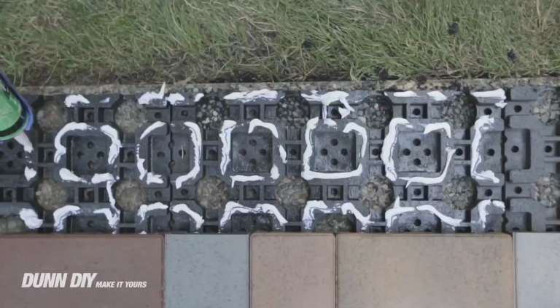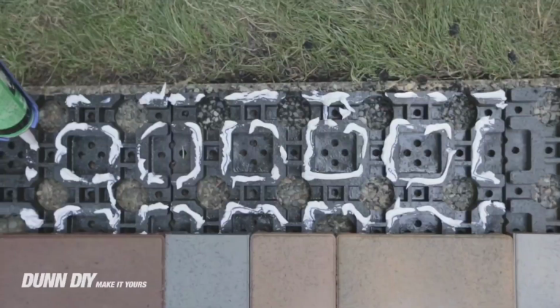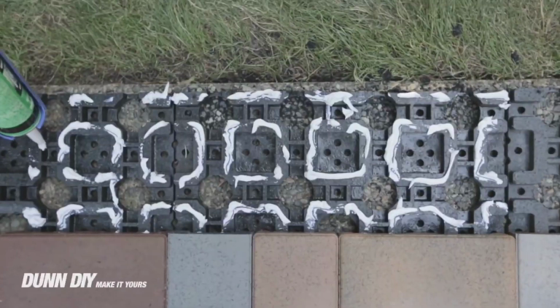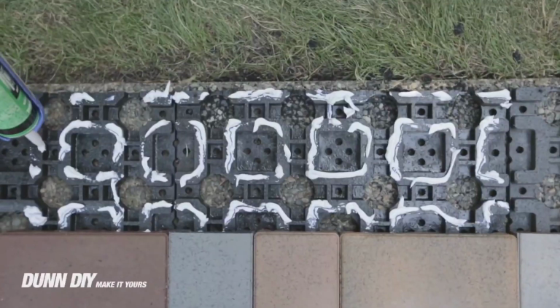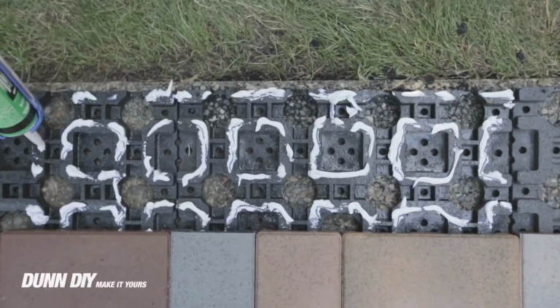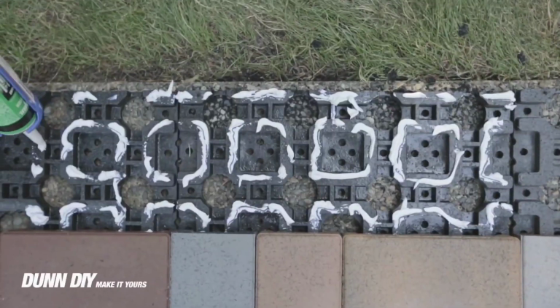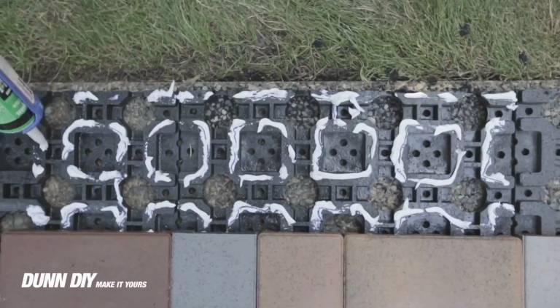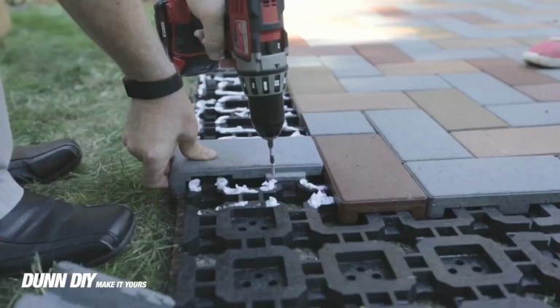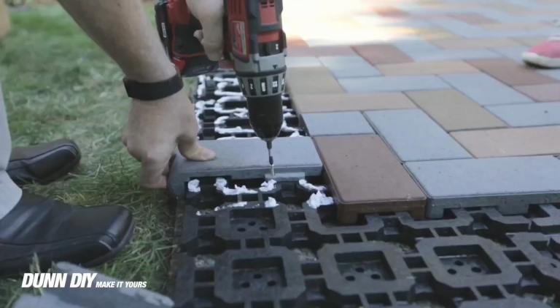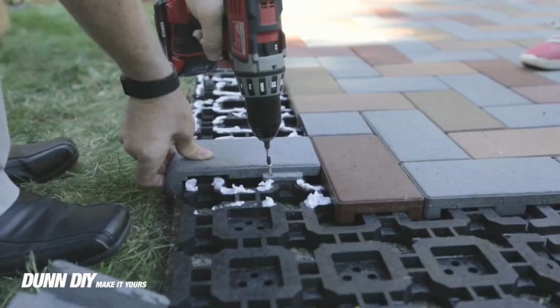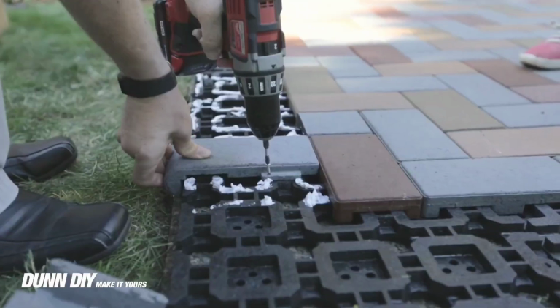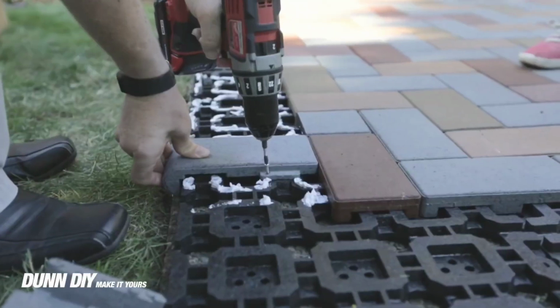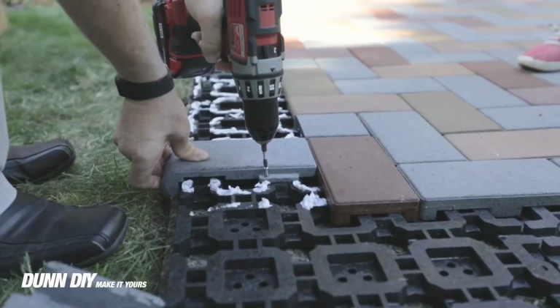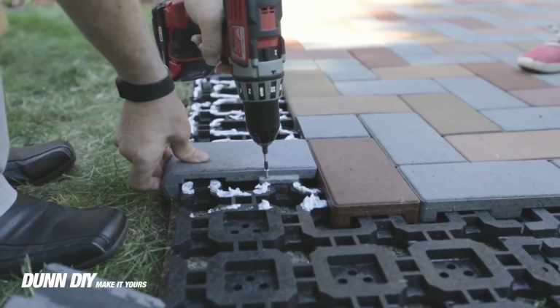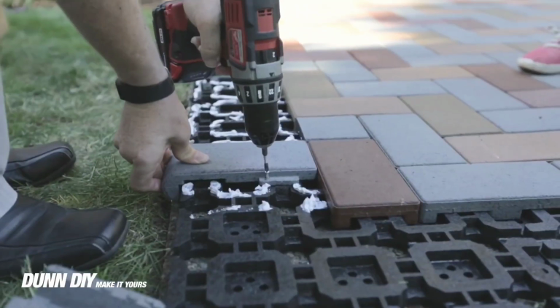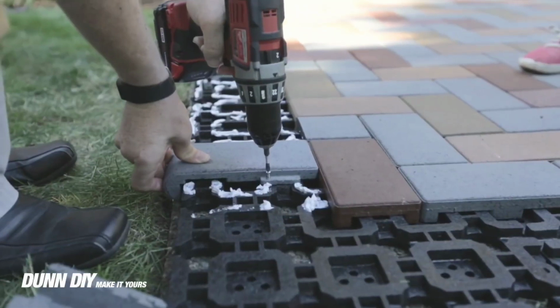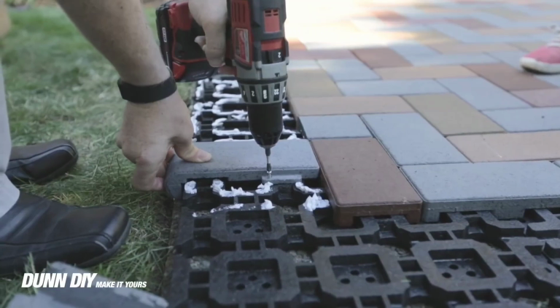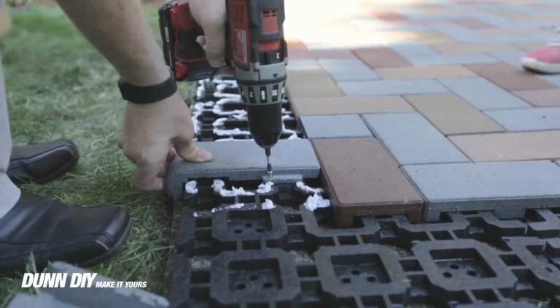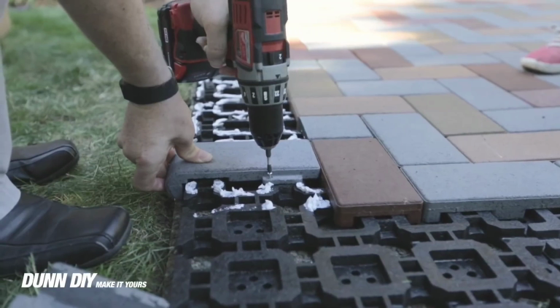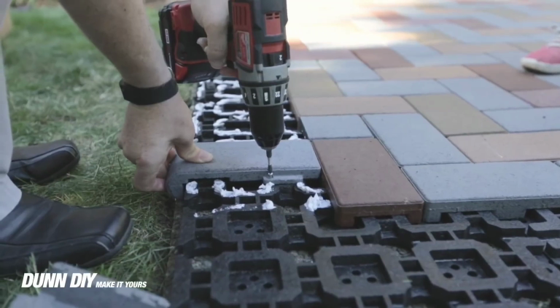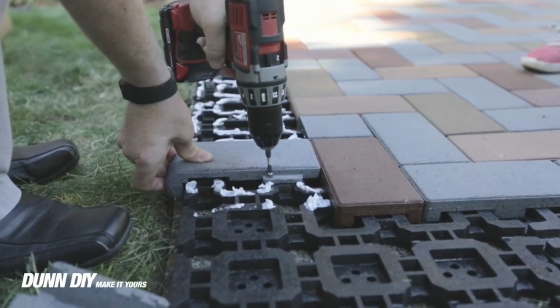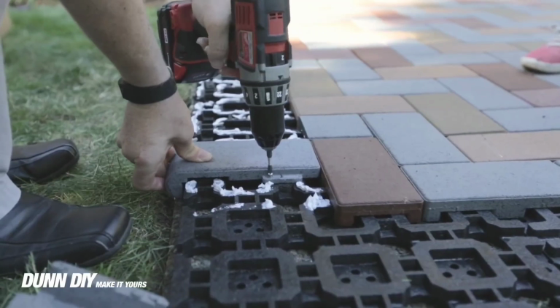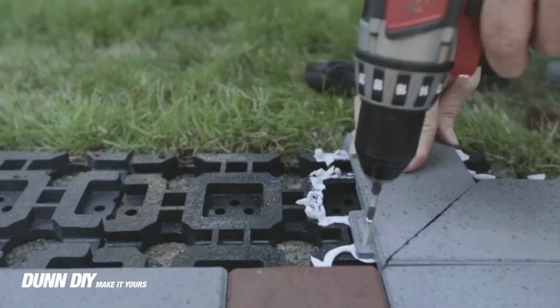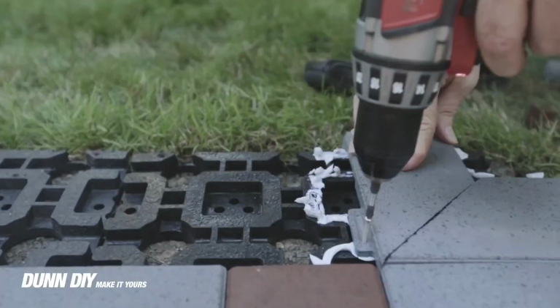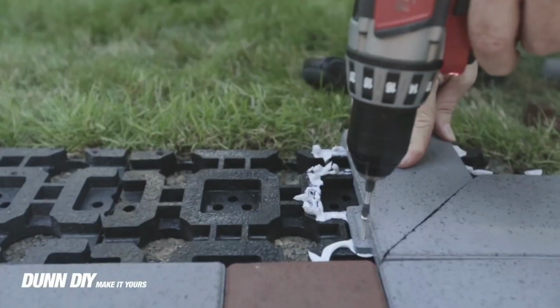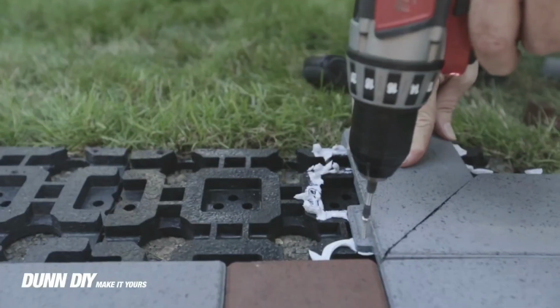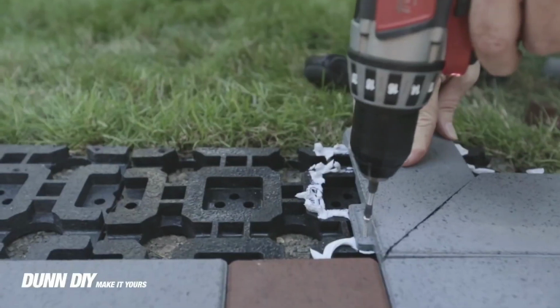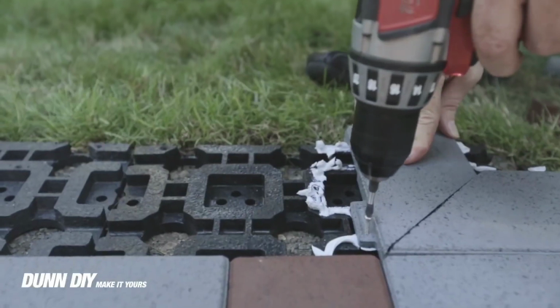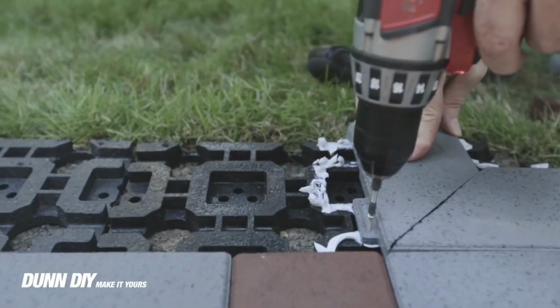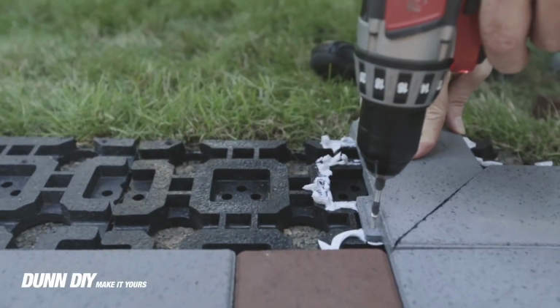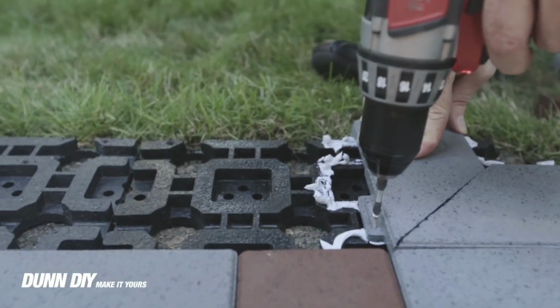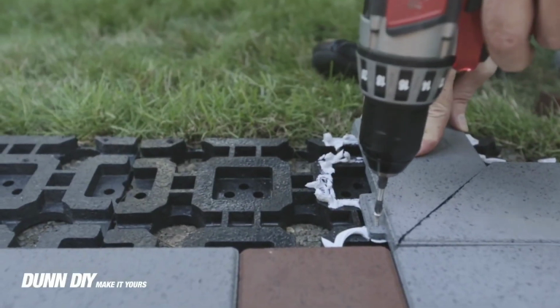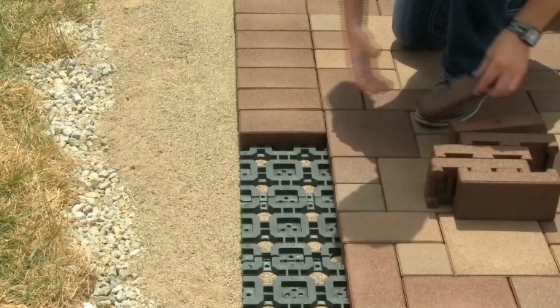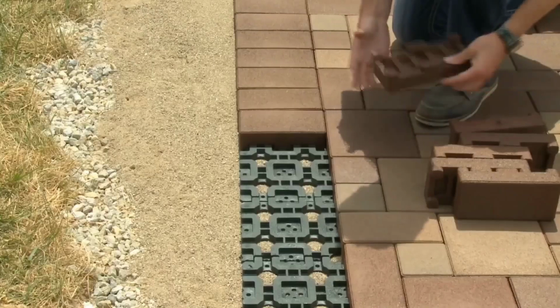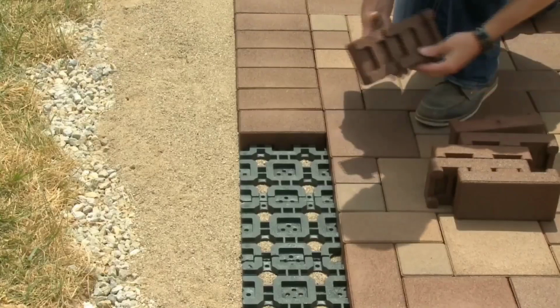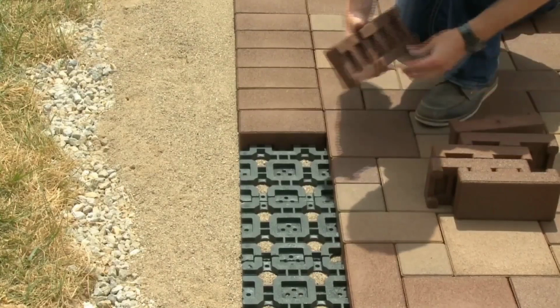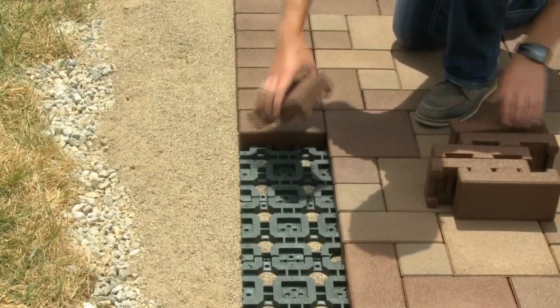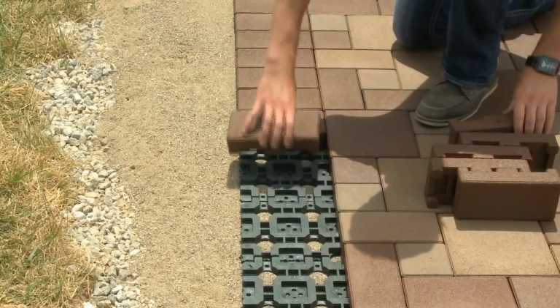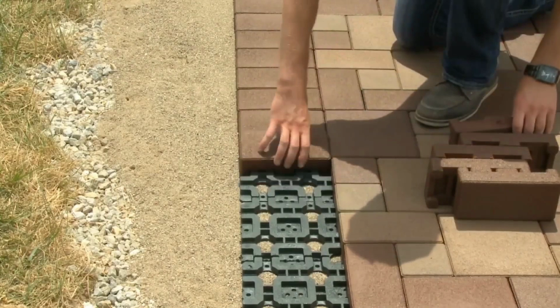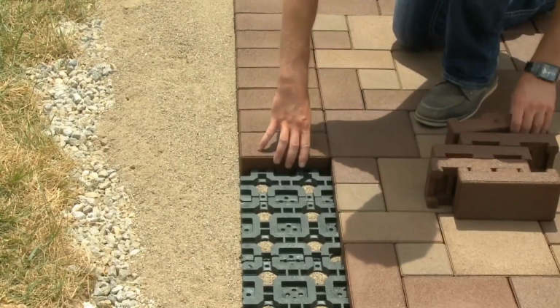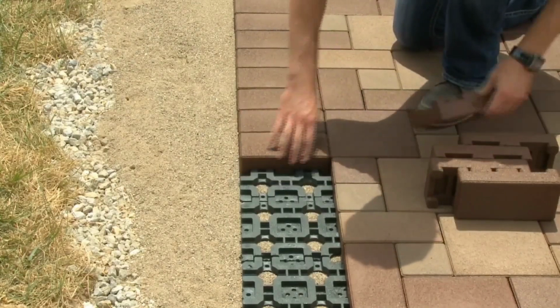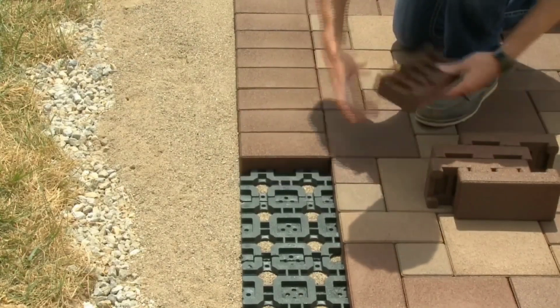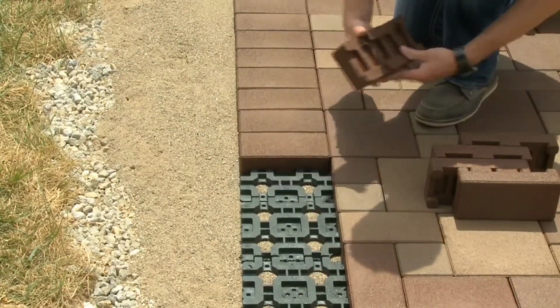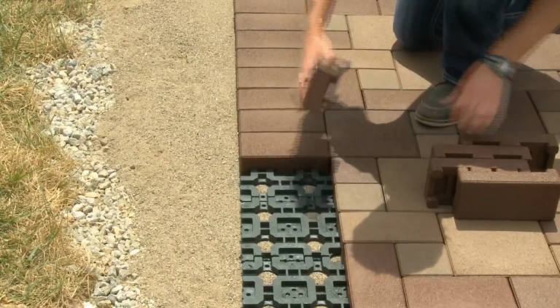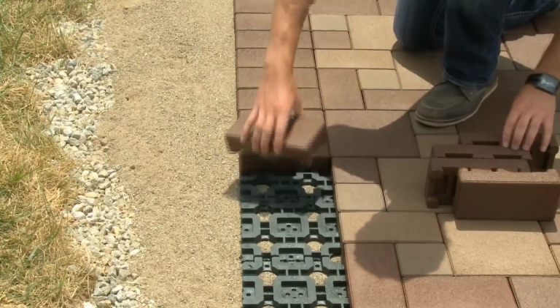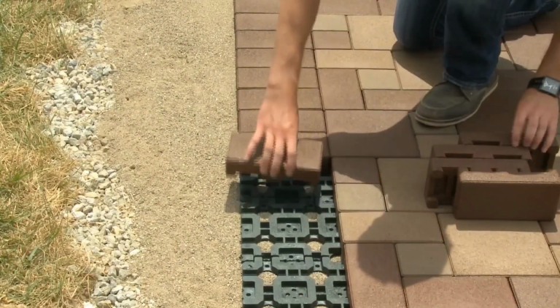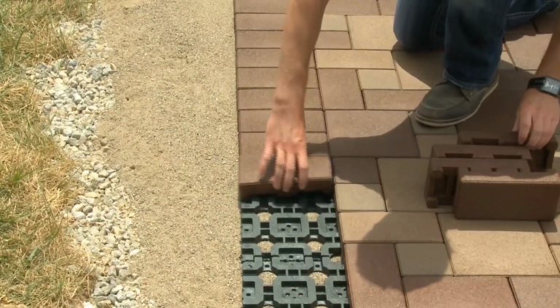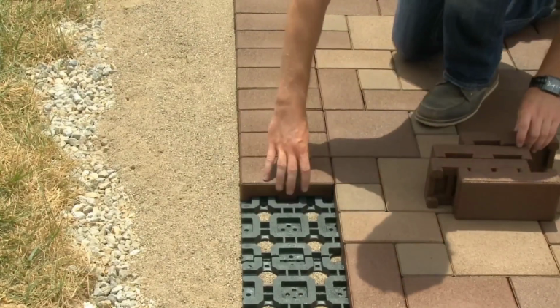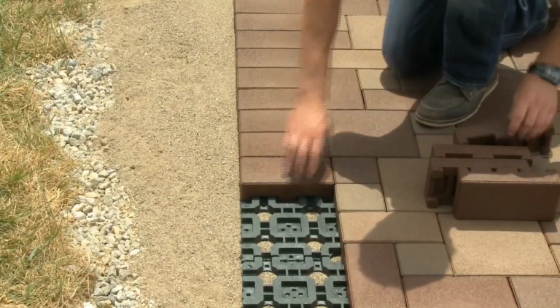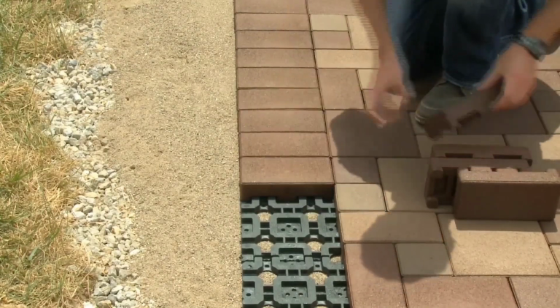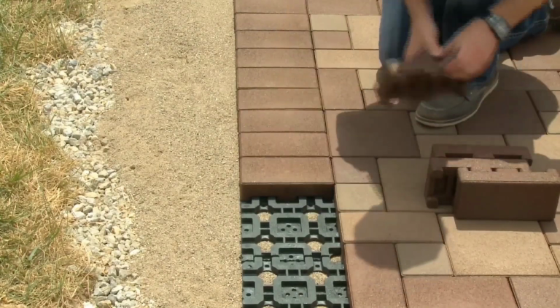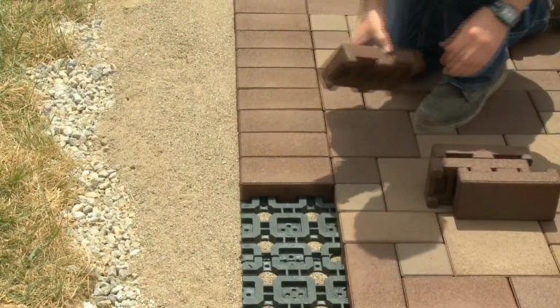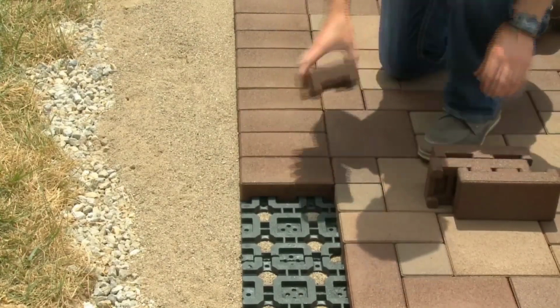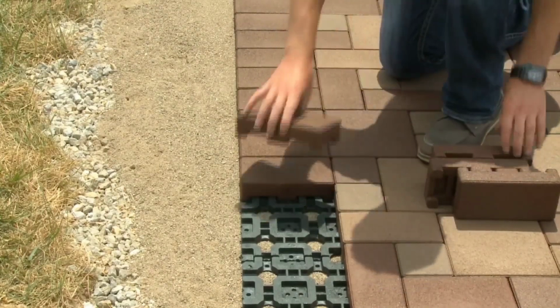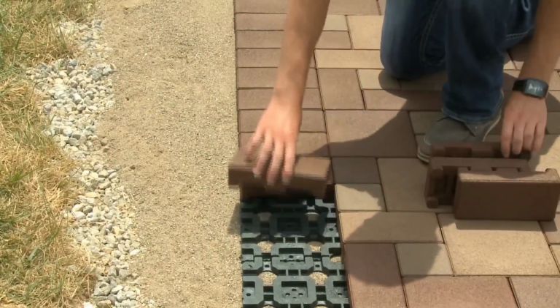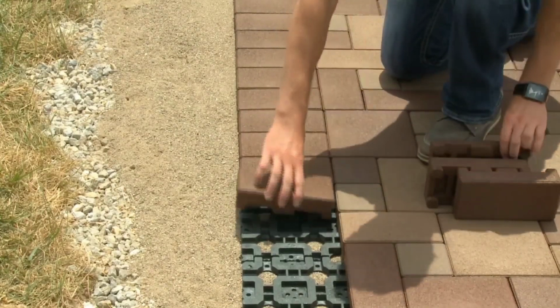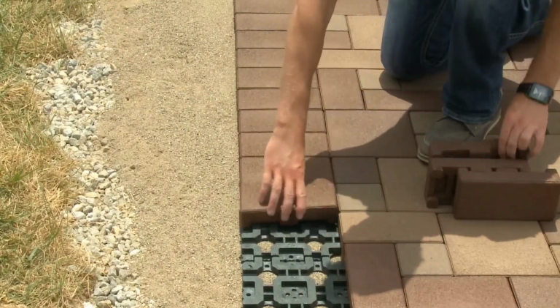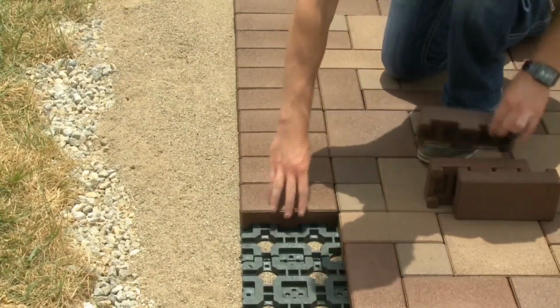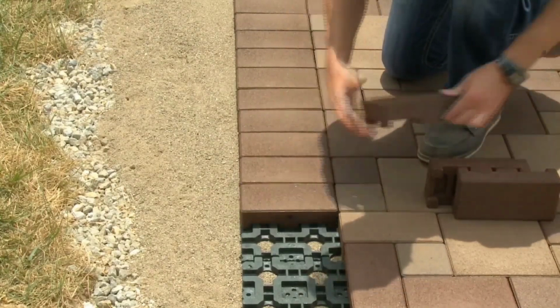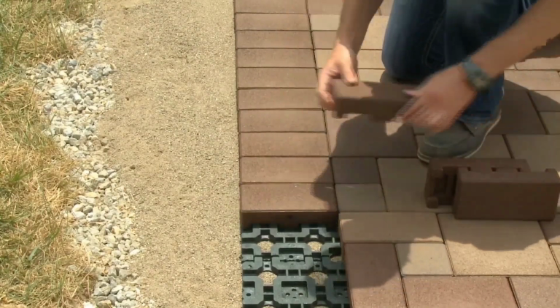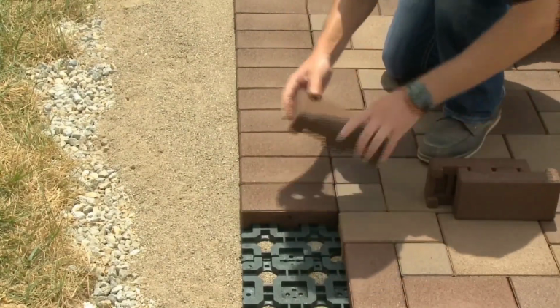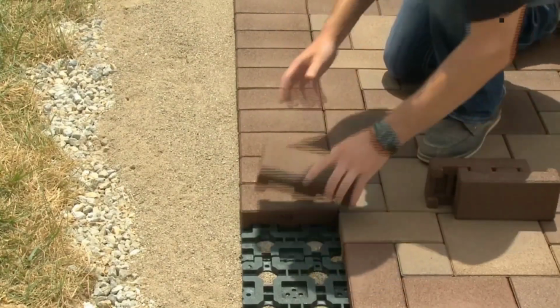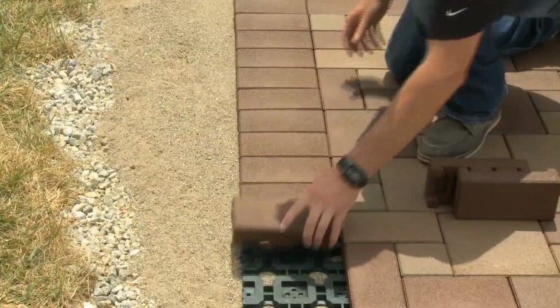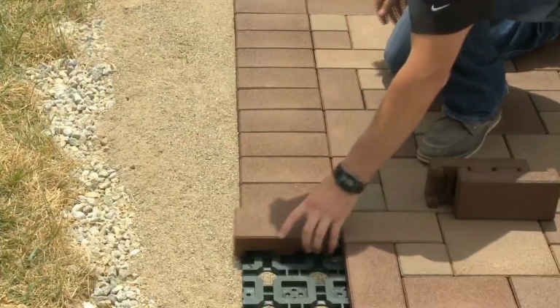These tiles open up a world of design possibilities. Unleash your creativity without bounds, as you explore various layouts and patterns, limited only by your imagination.